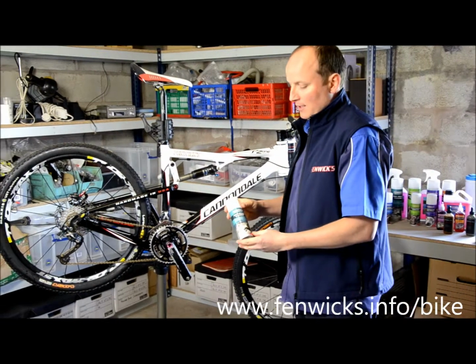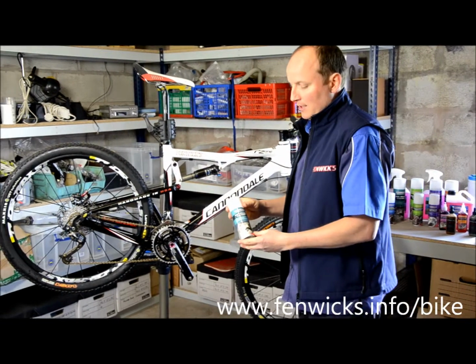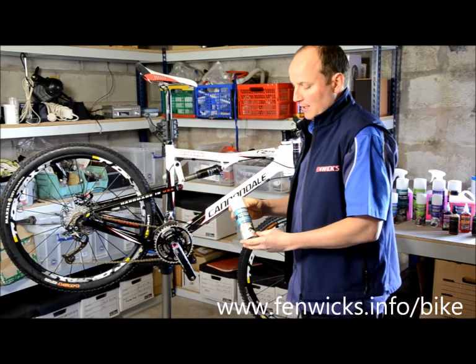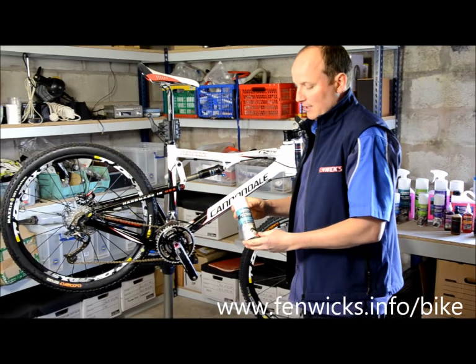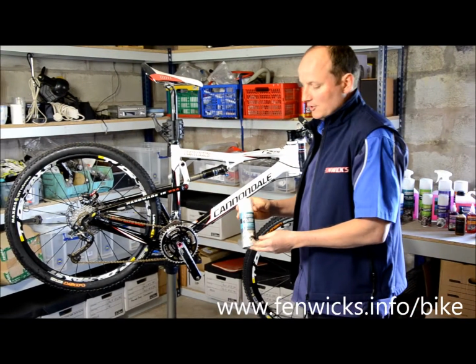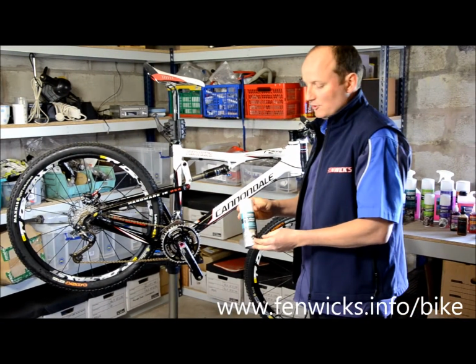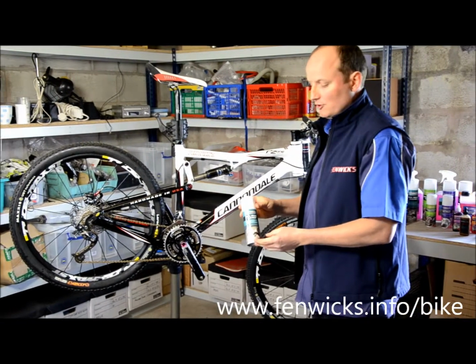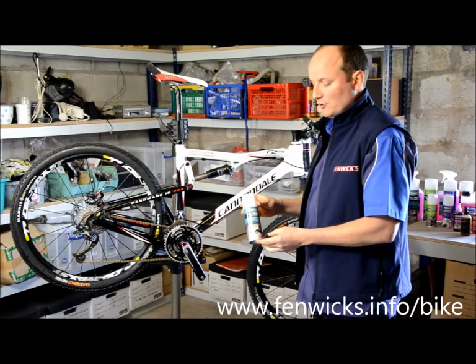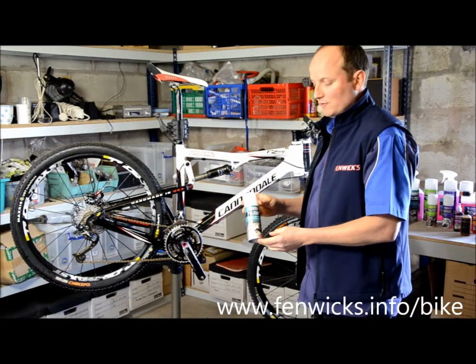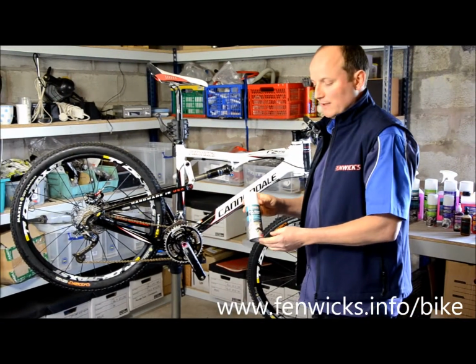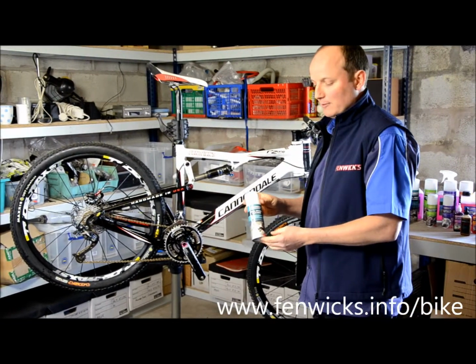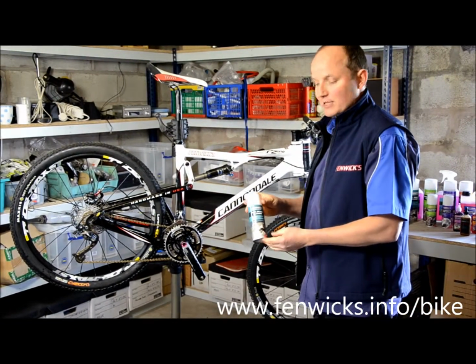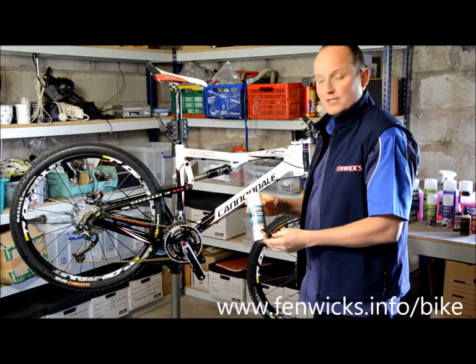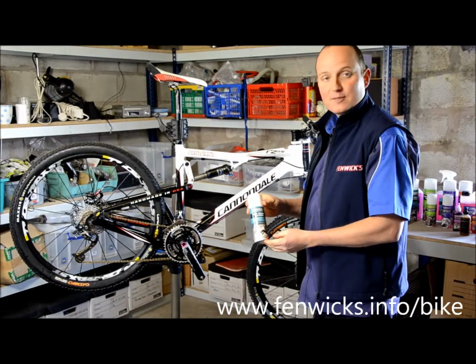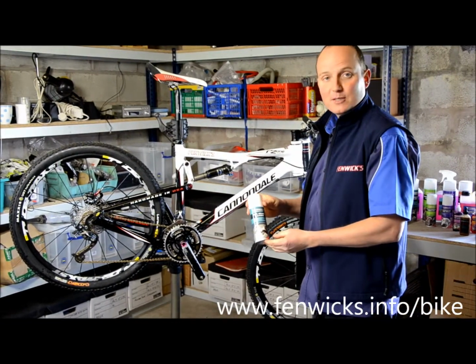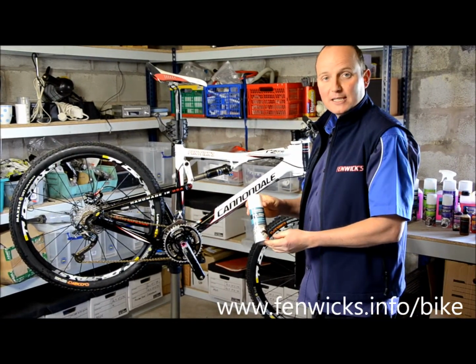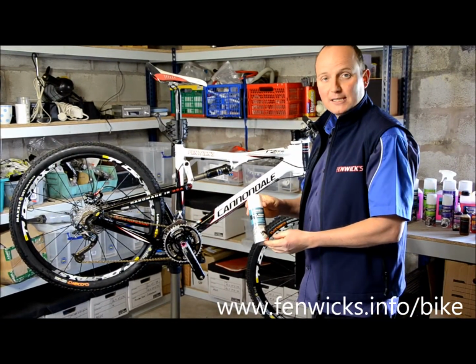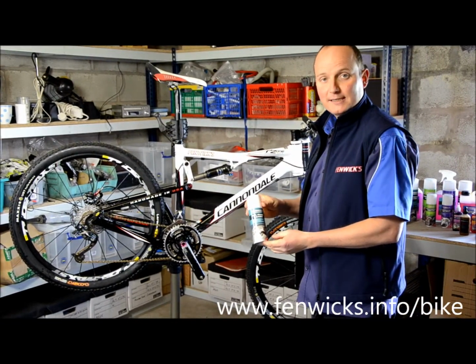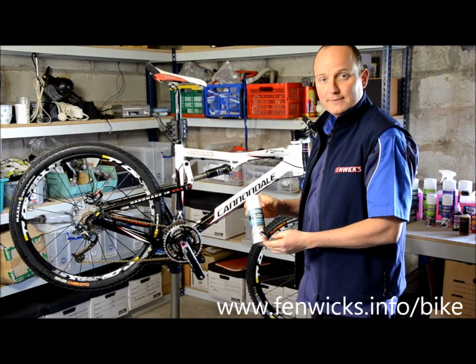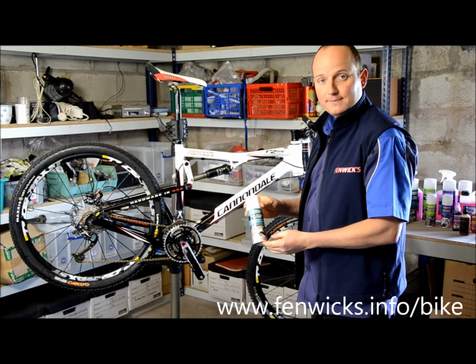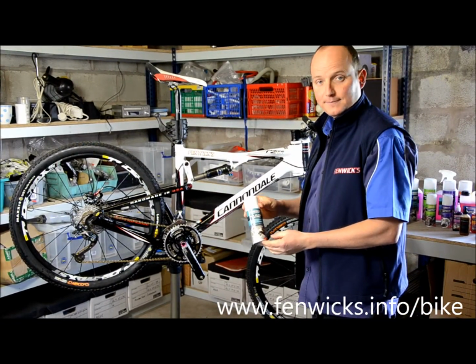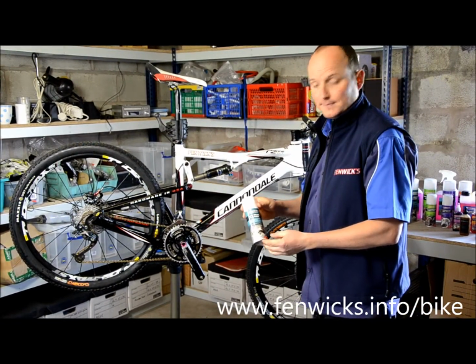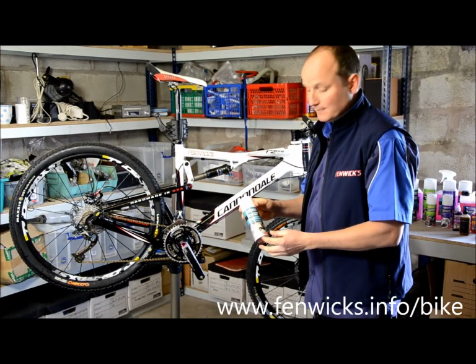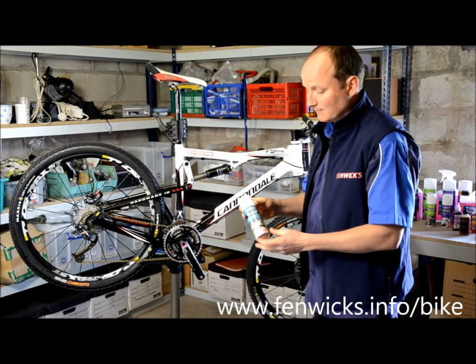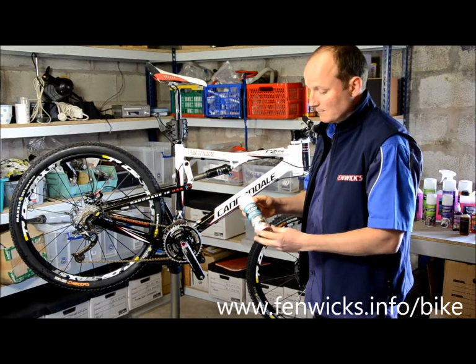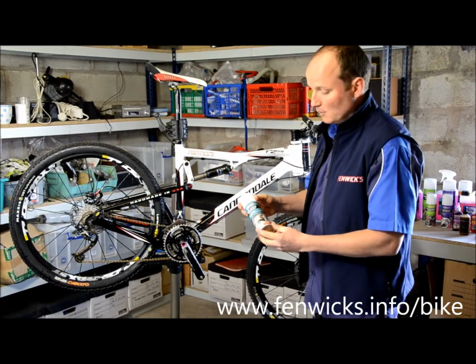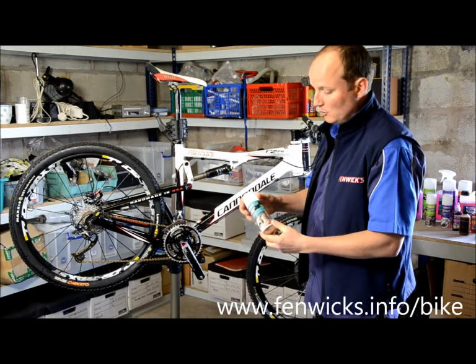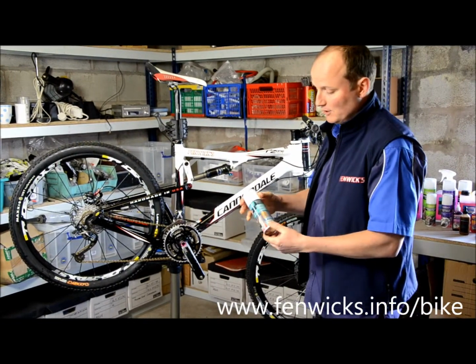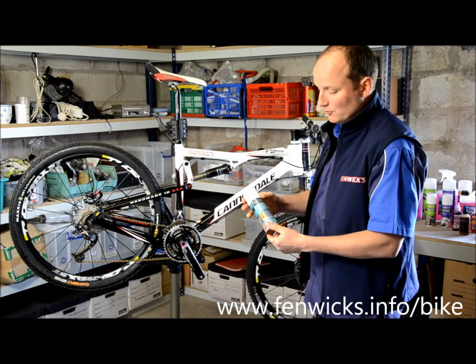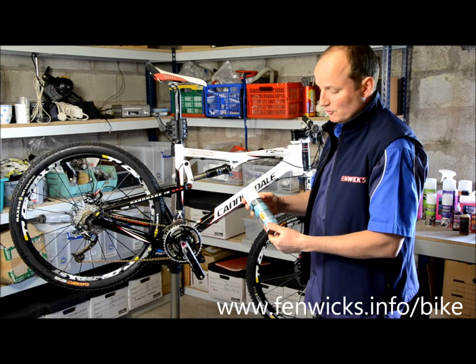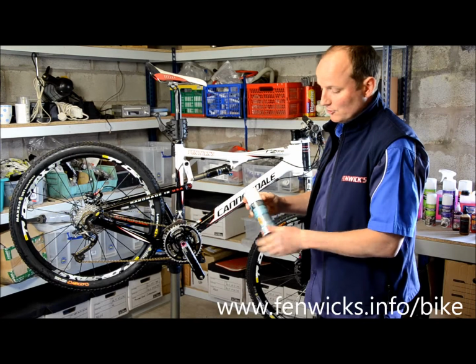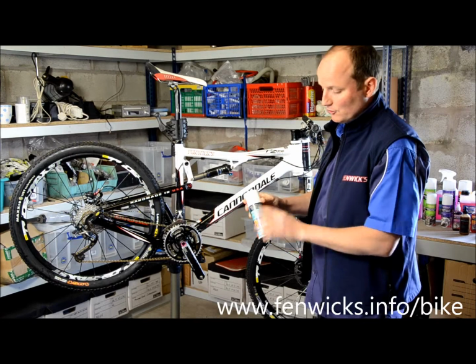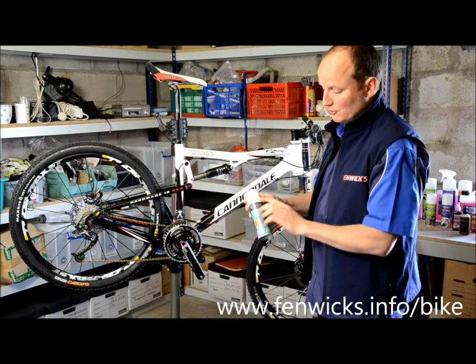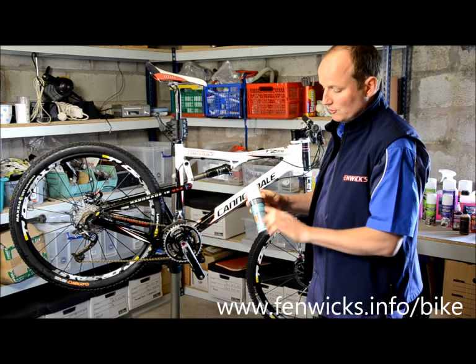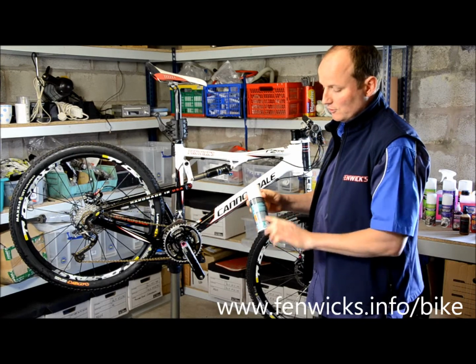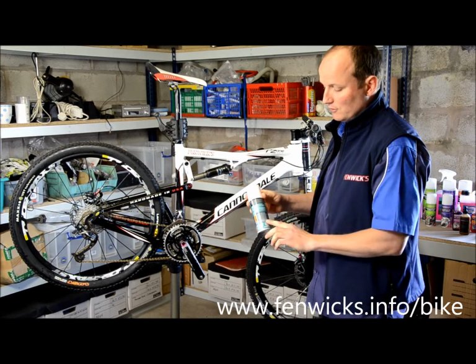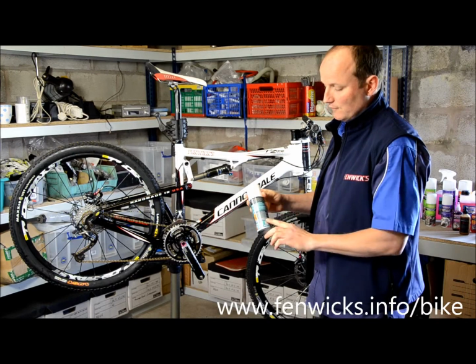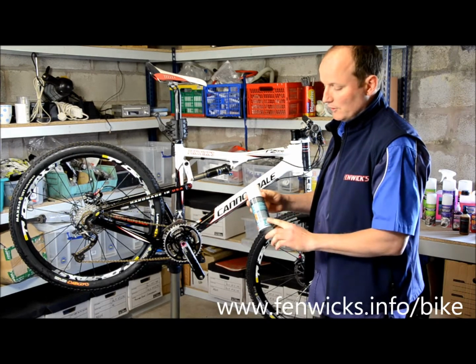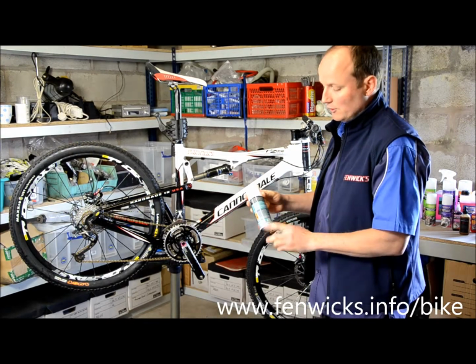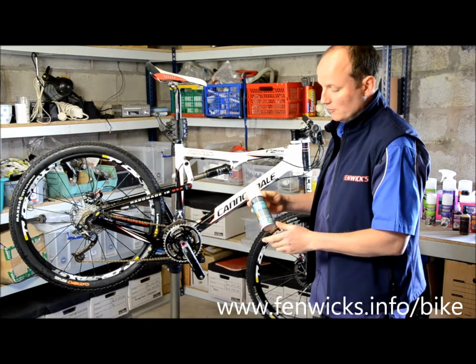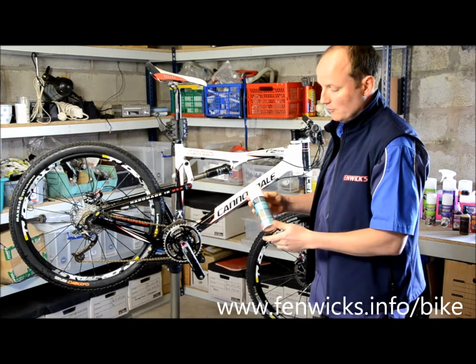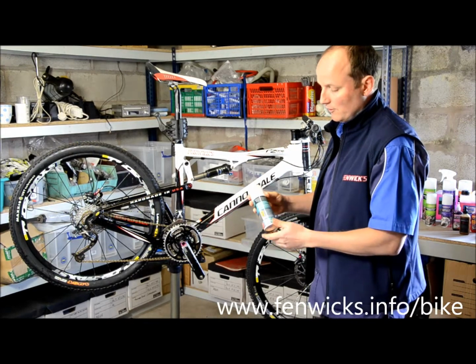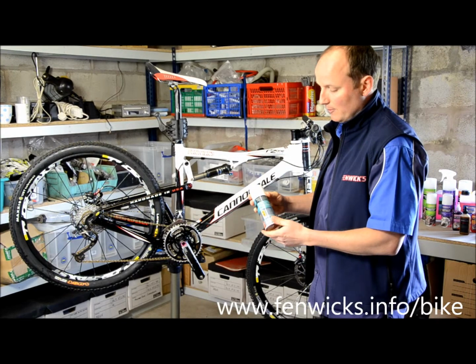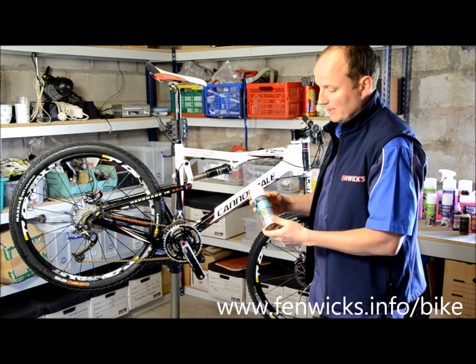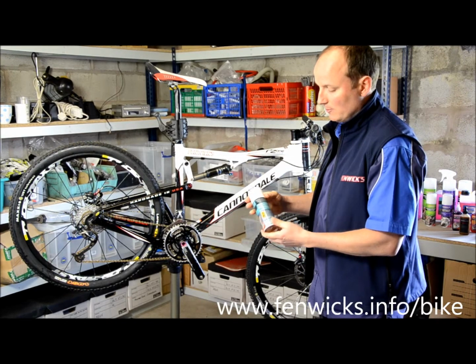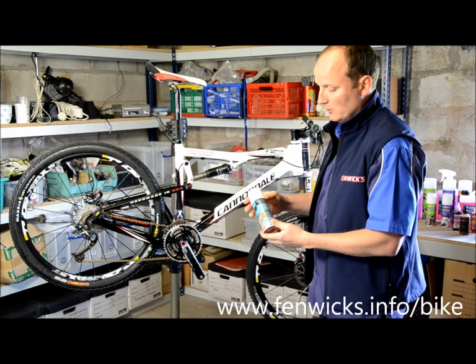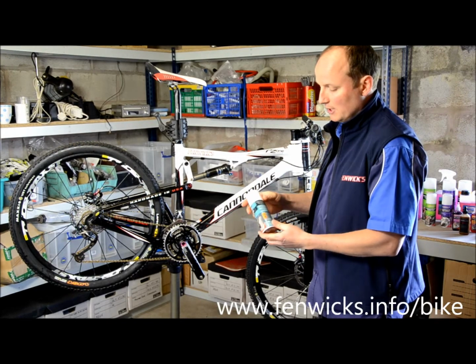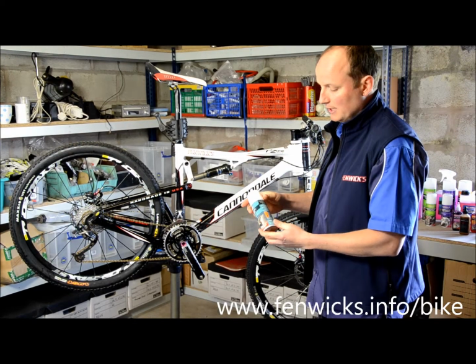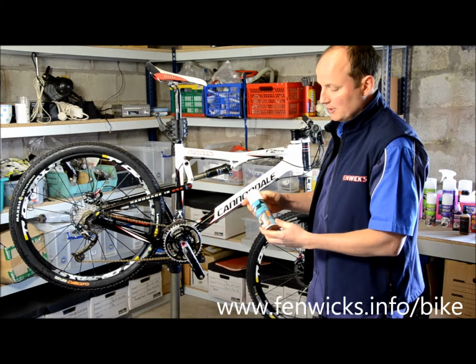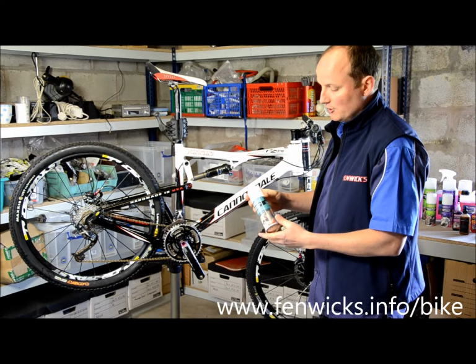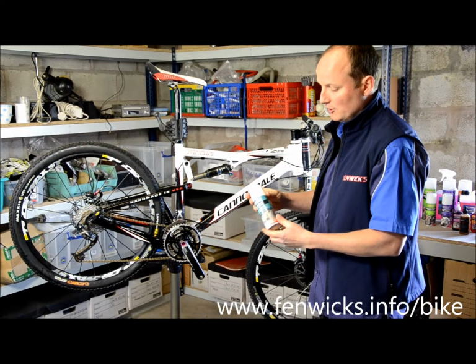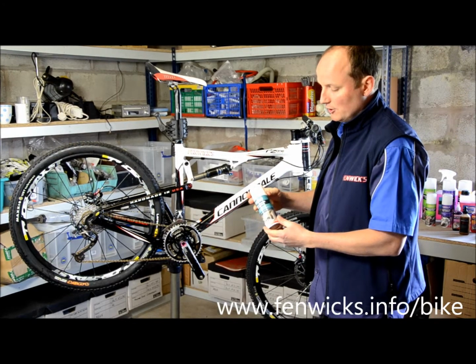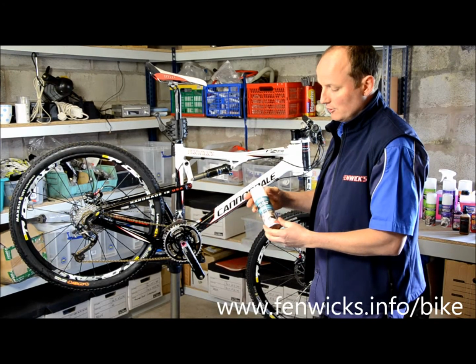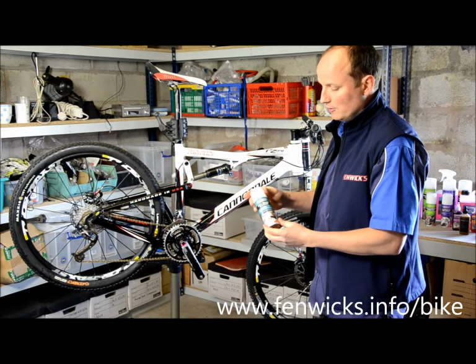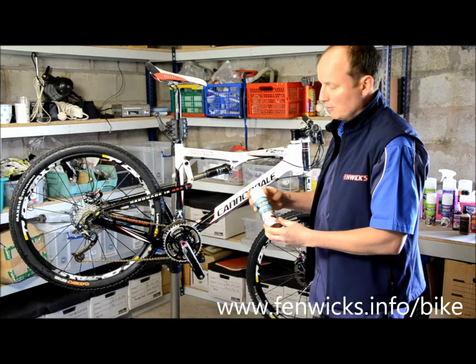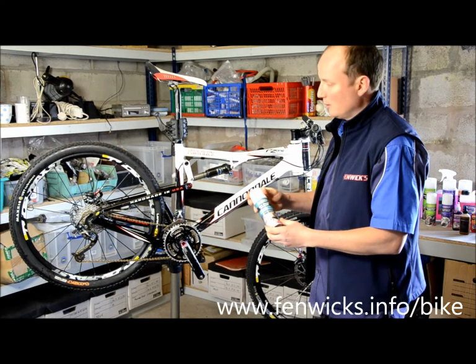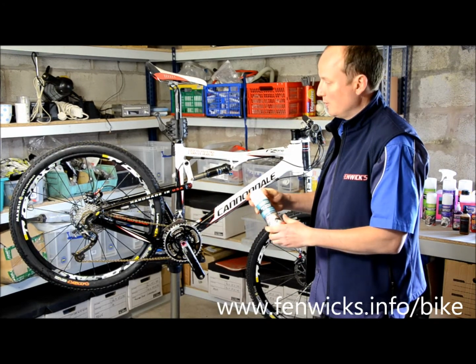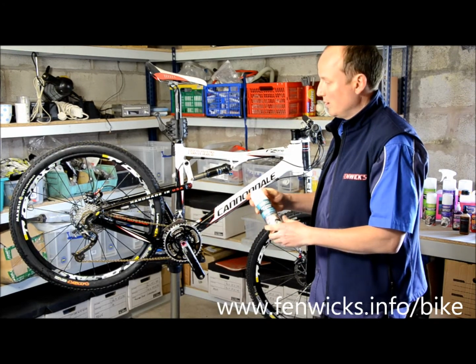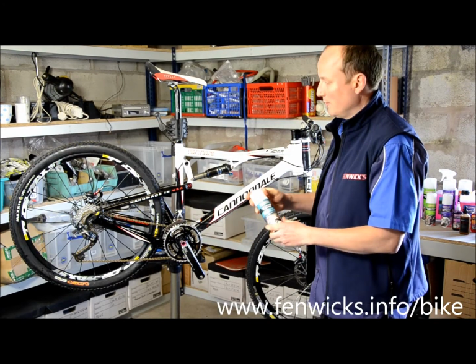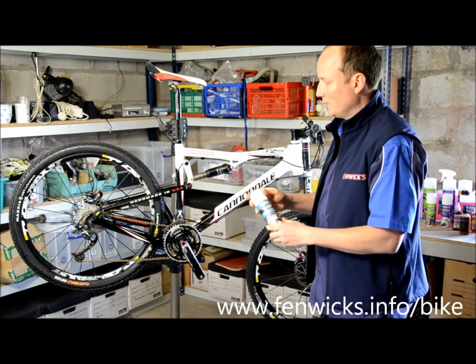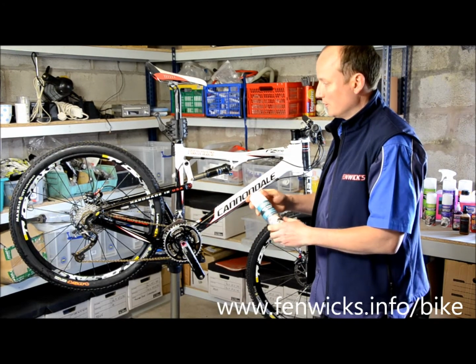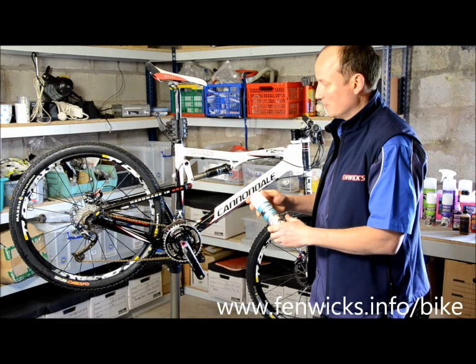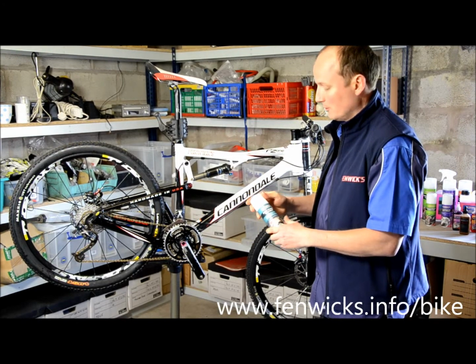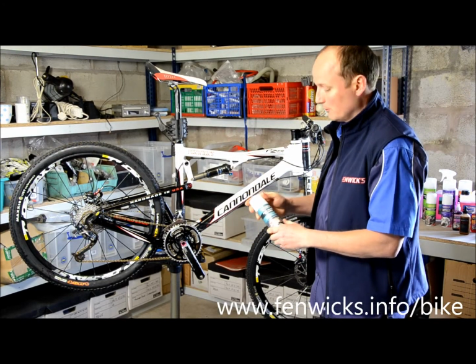I'd like to introduce Fenwick's disc brake cleaner. All the instructions for use are on the back, but I'd like to show you a quick way of using the product.